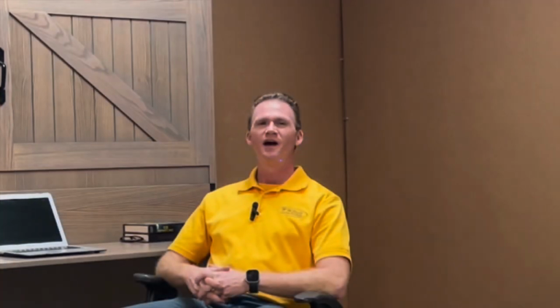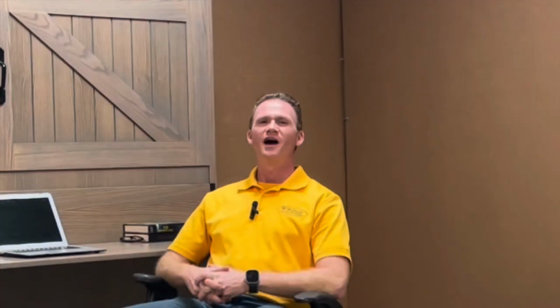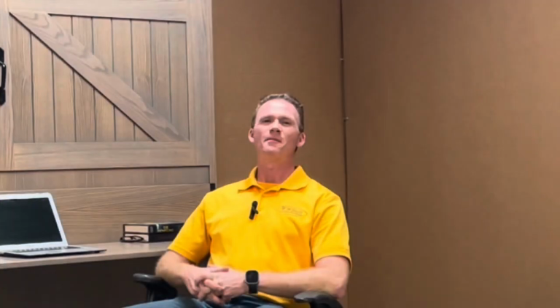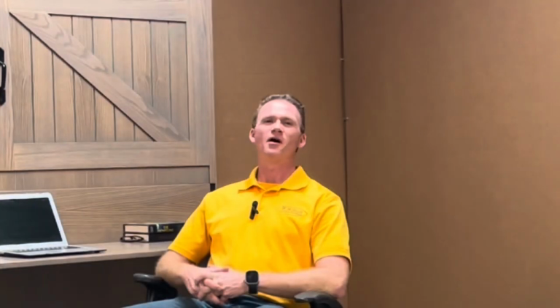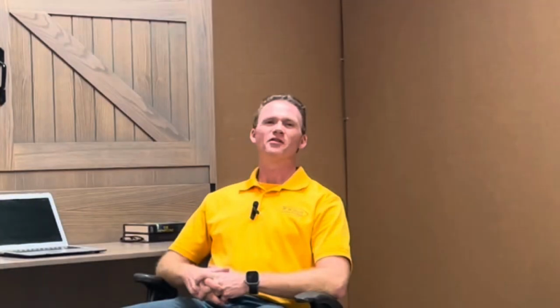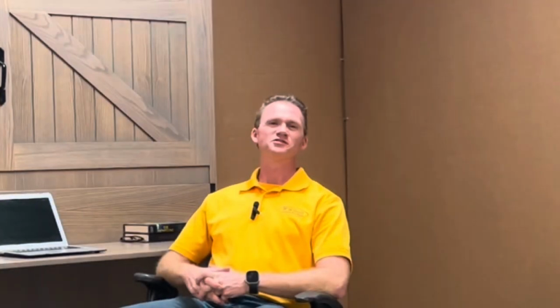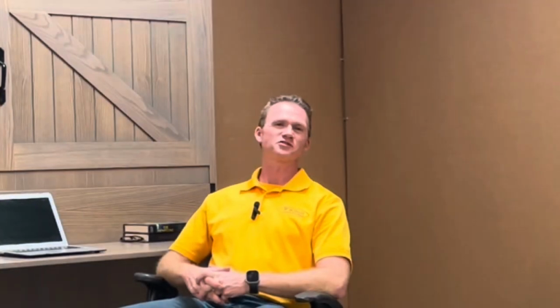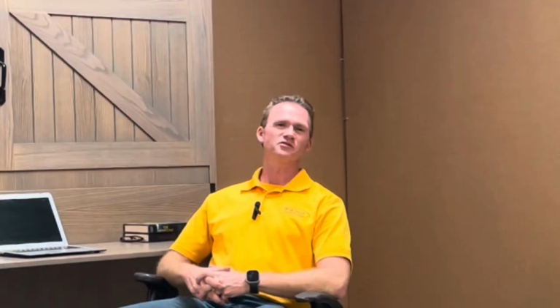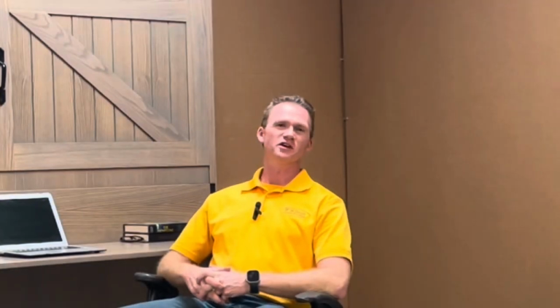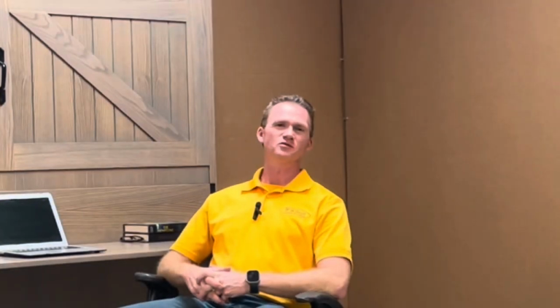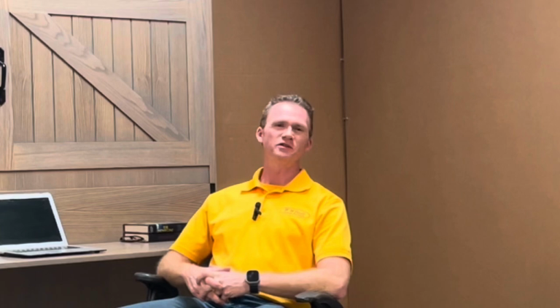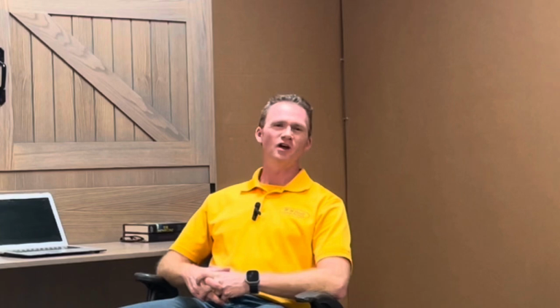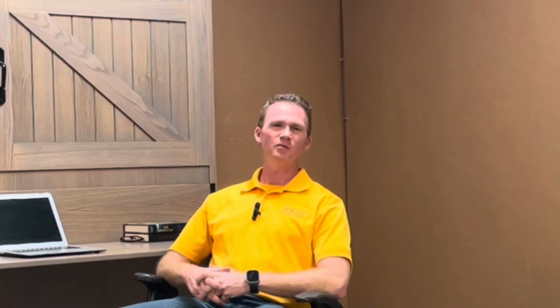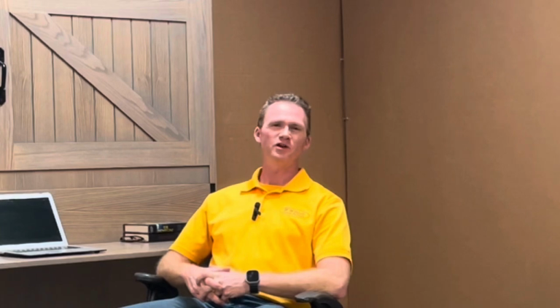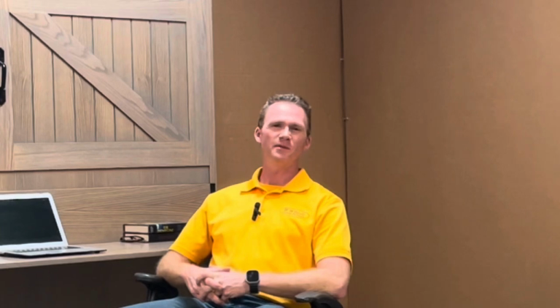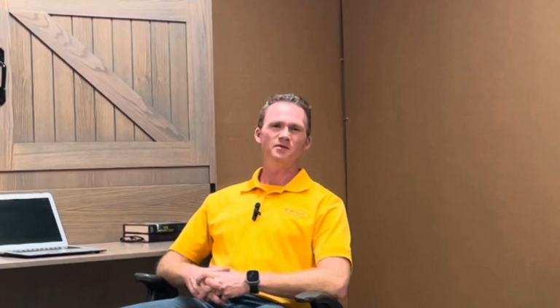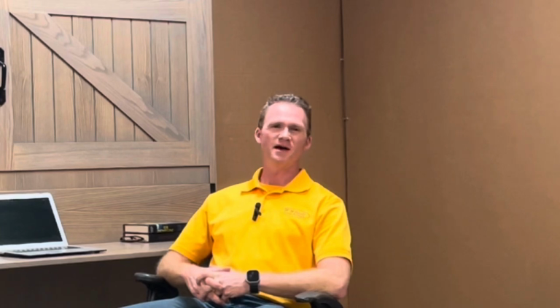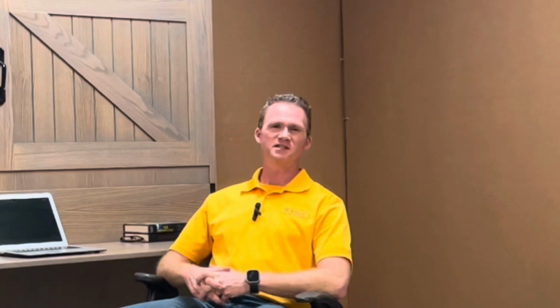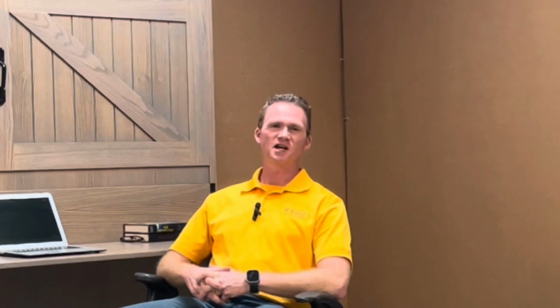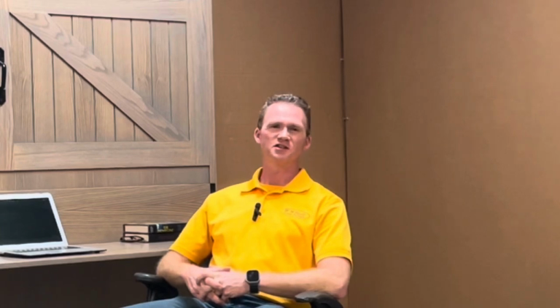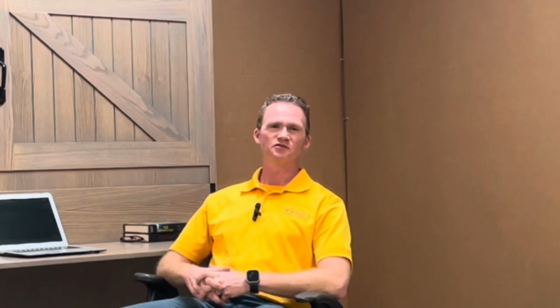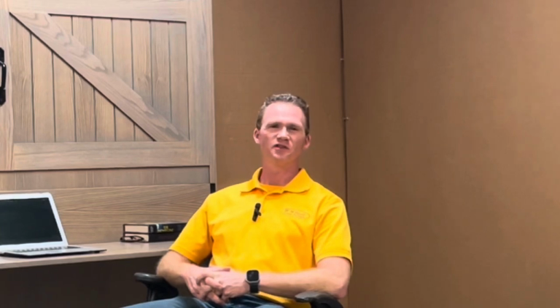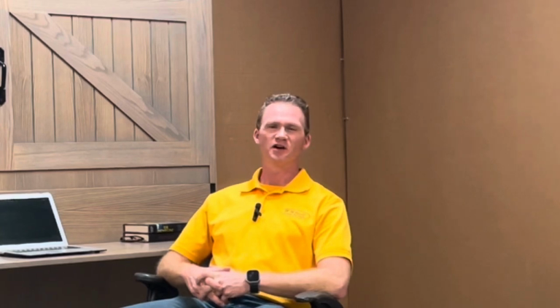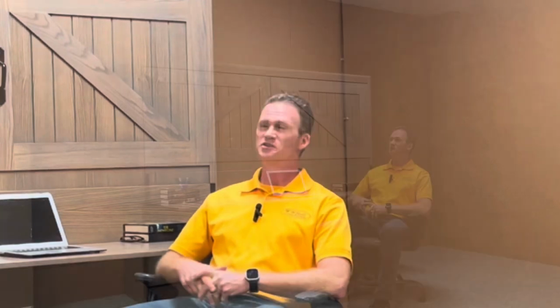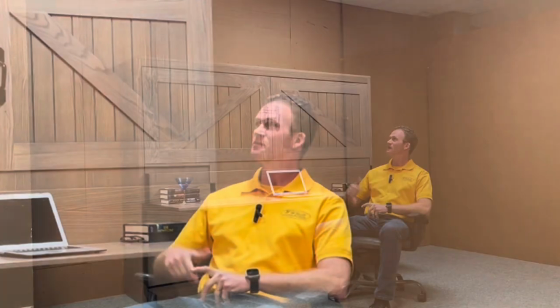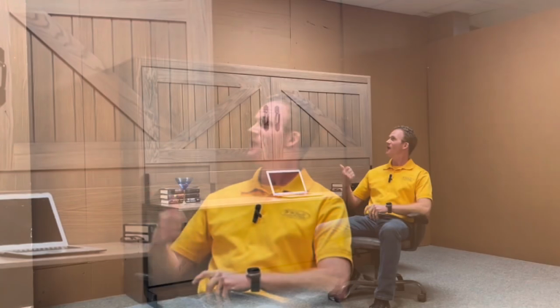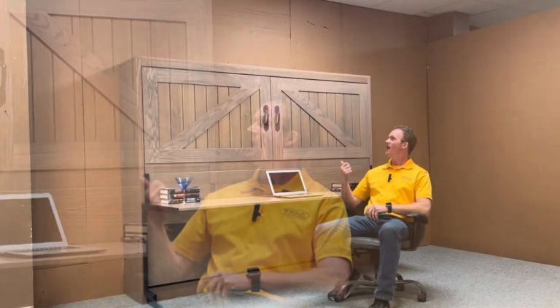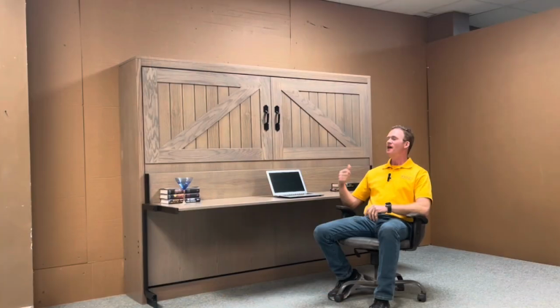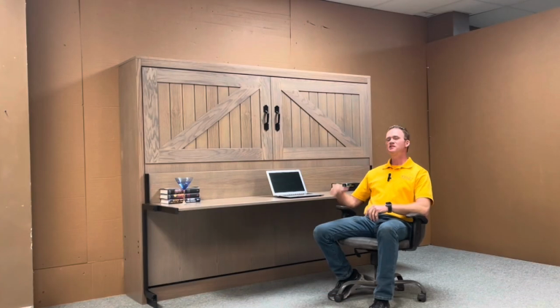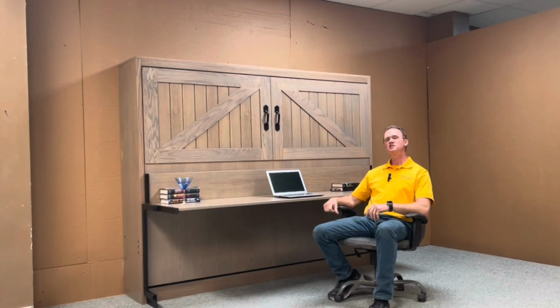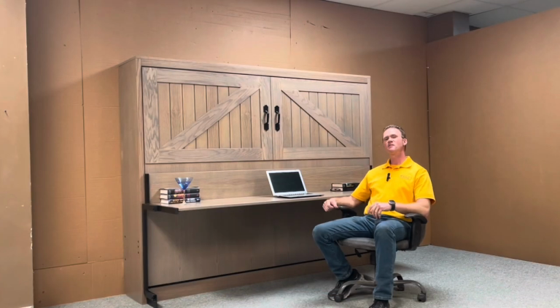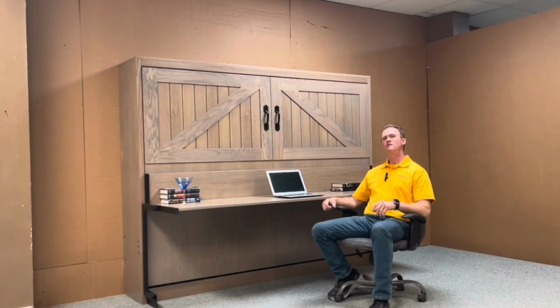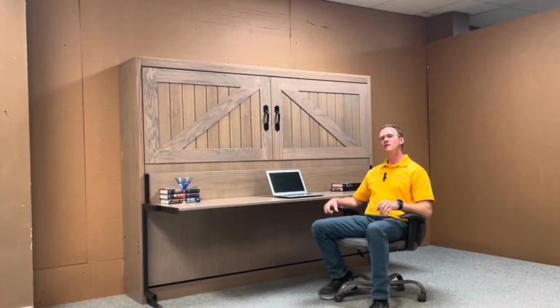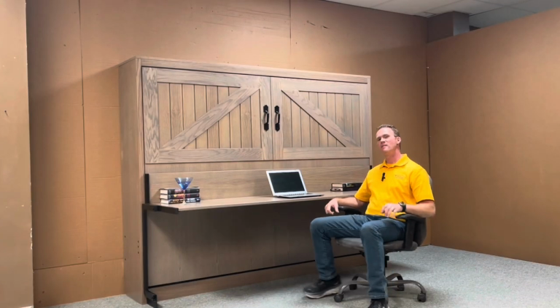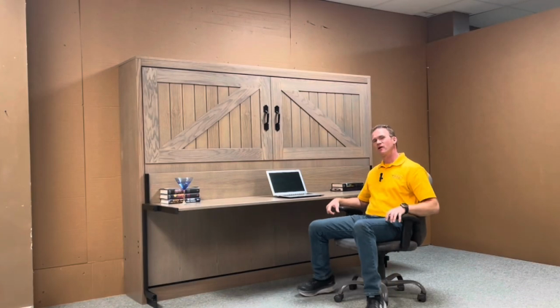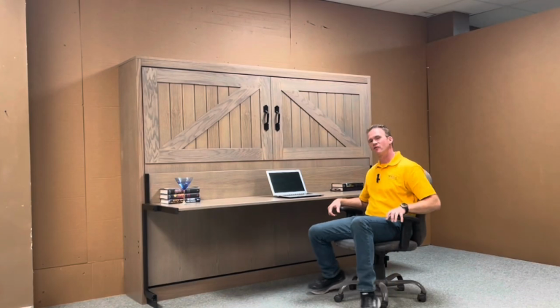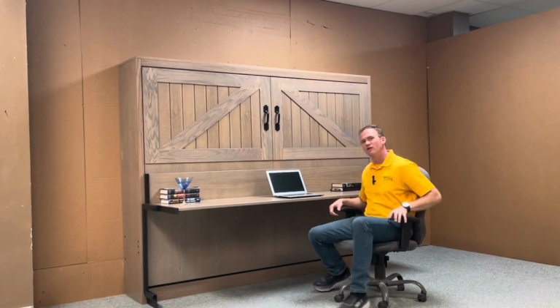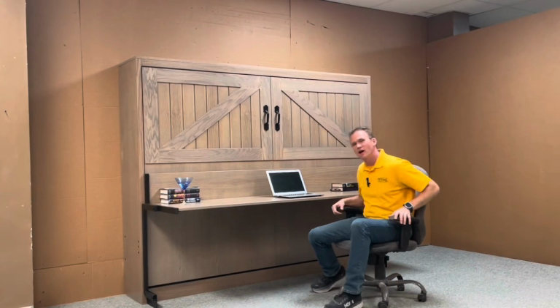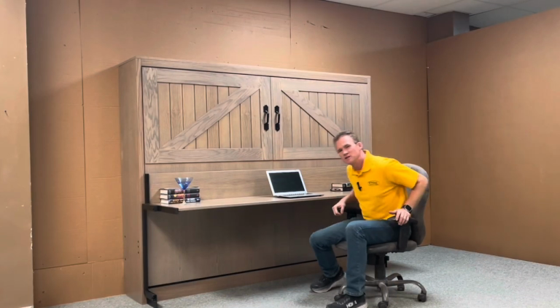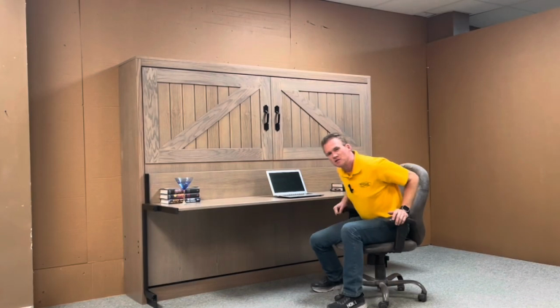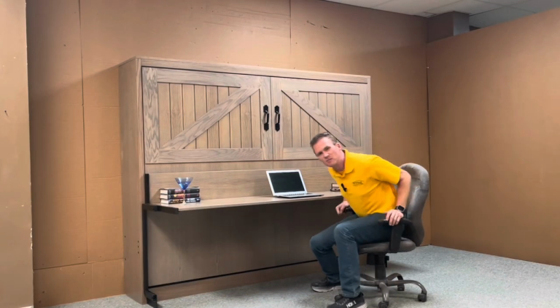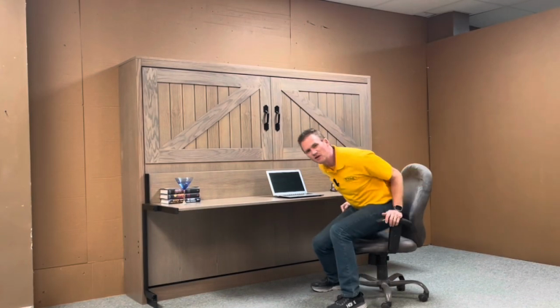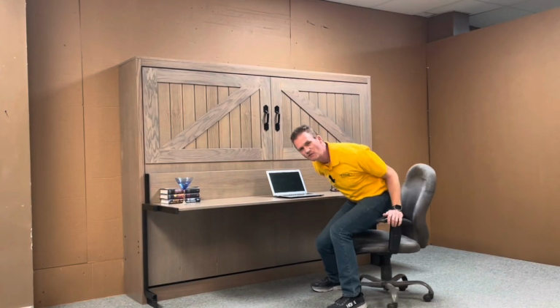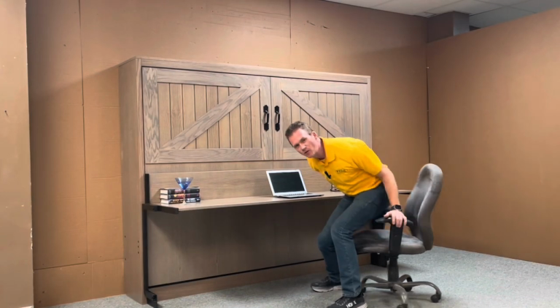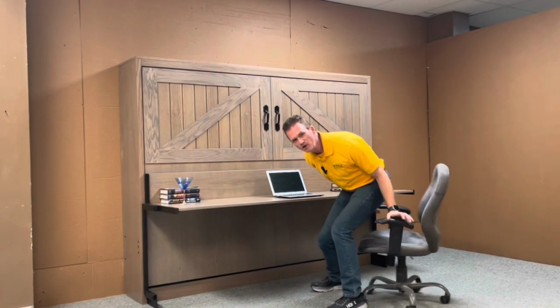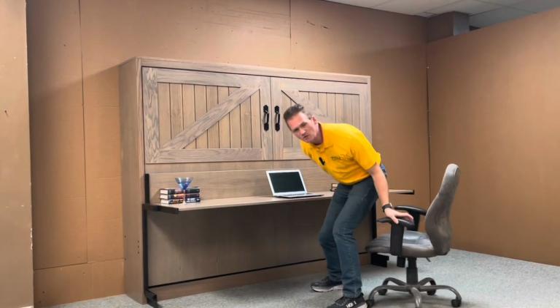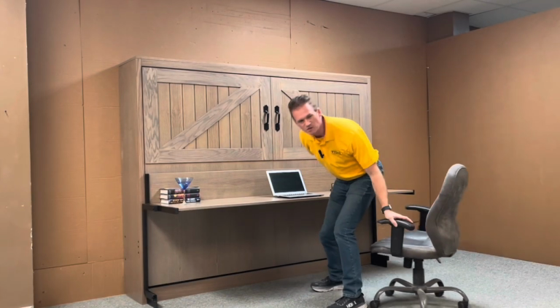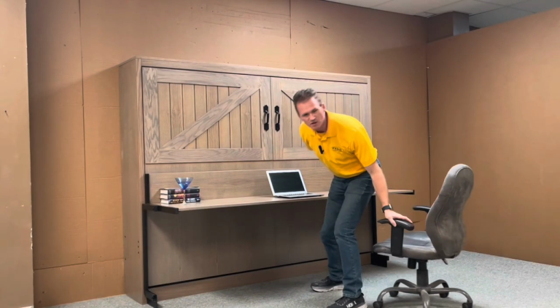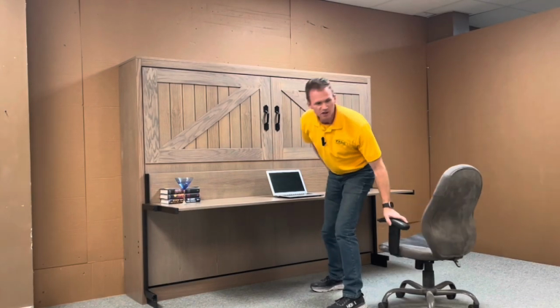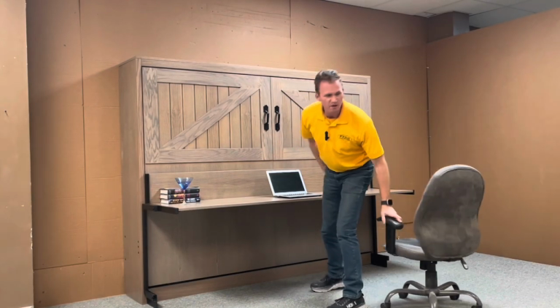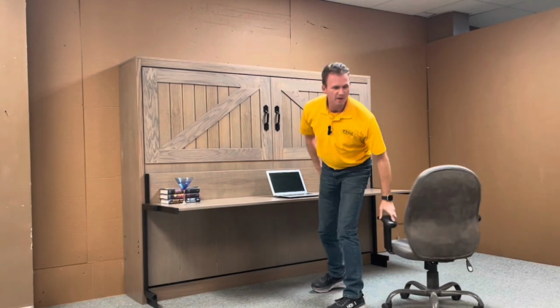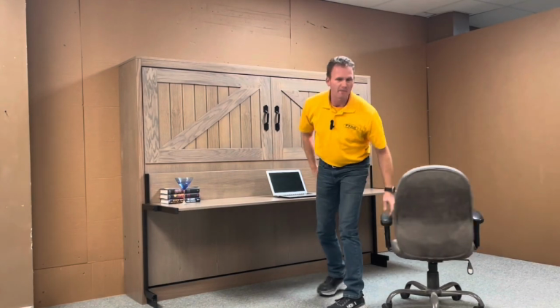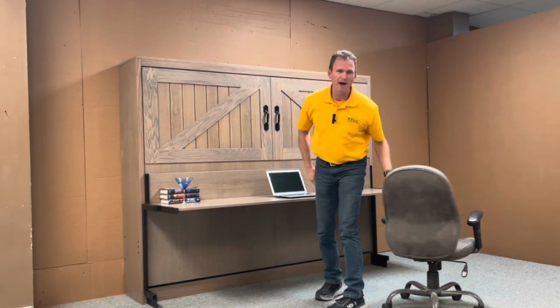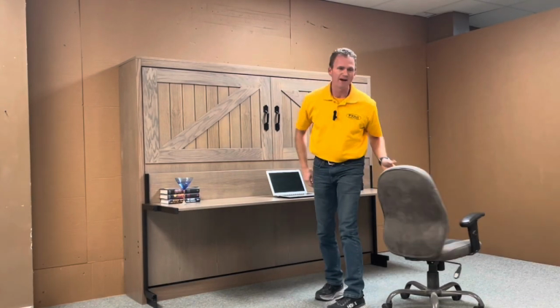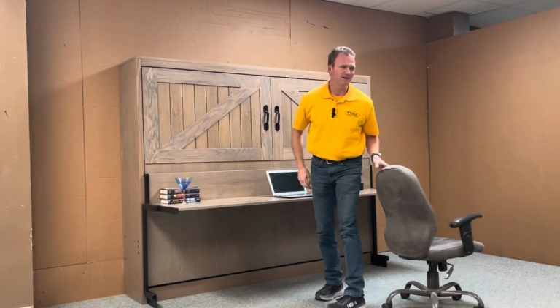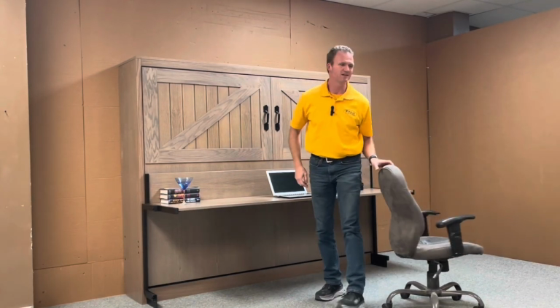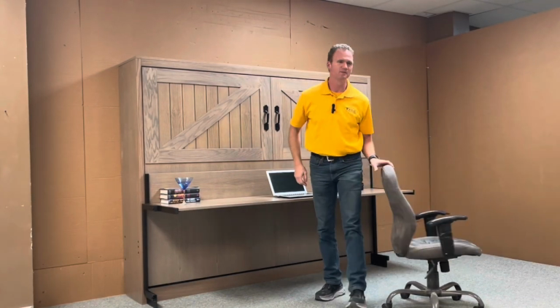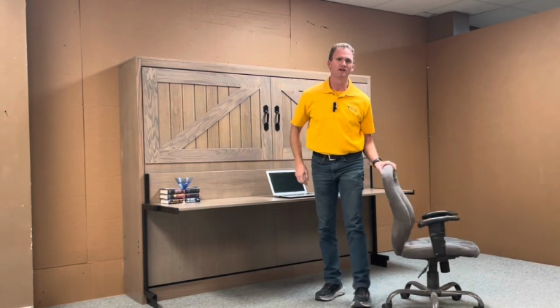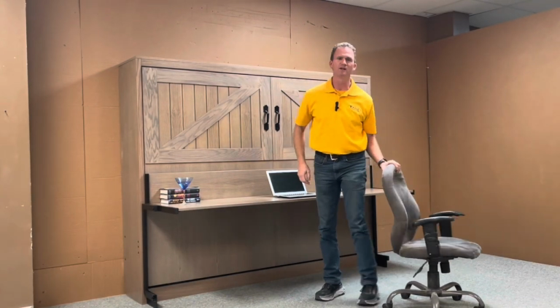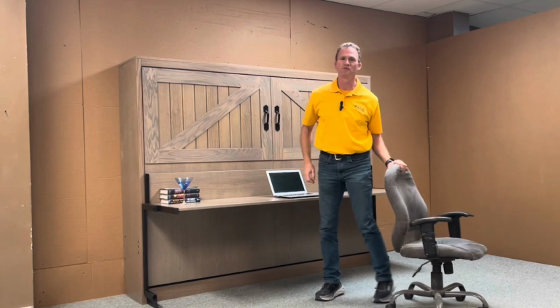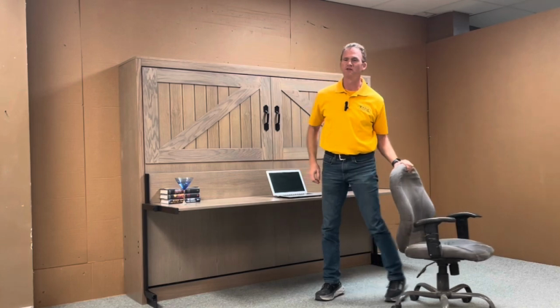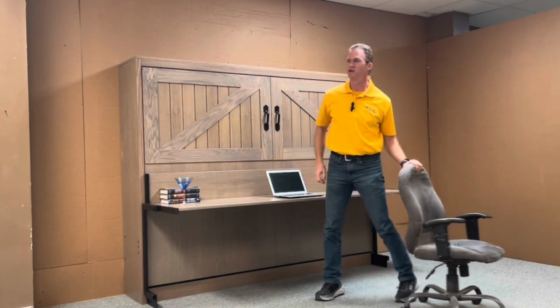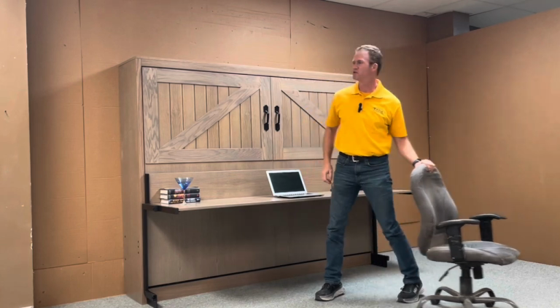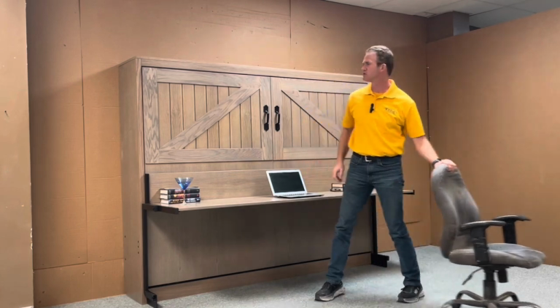Hi Paul, this is Chris with WWBeds Custom Furniture and this is a Murphy bed my crew and I just completed for you. I want to show you a little bit about it and some of the different features.